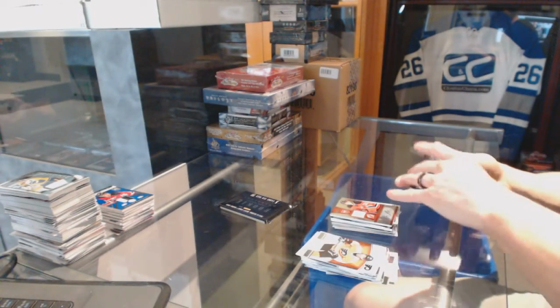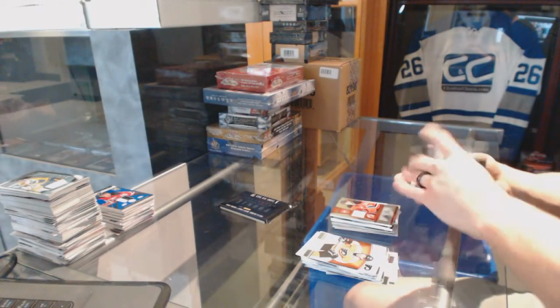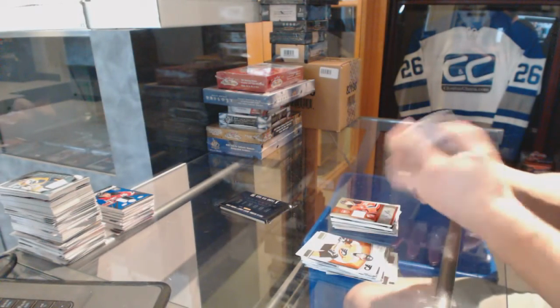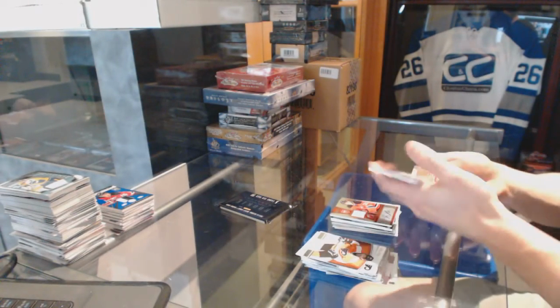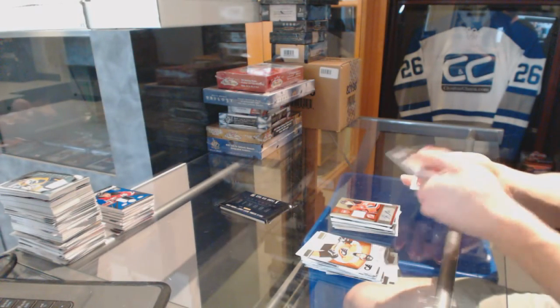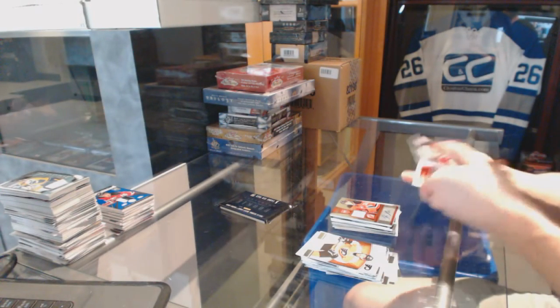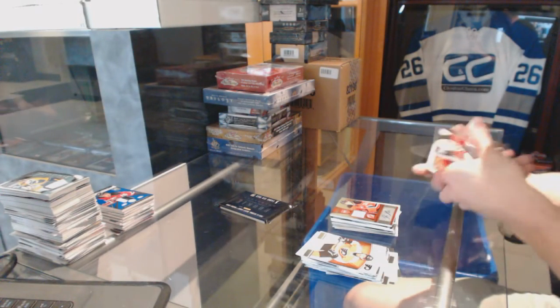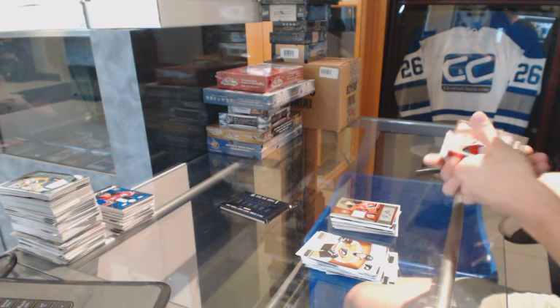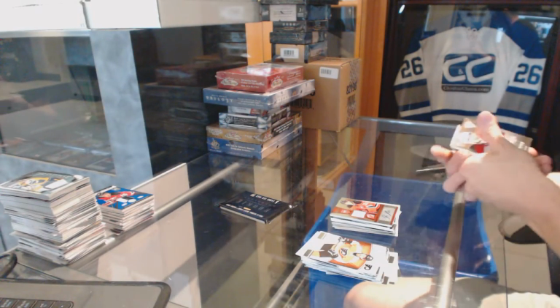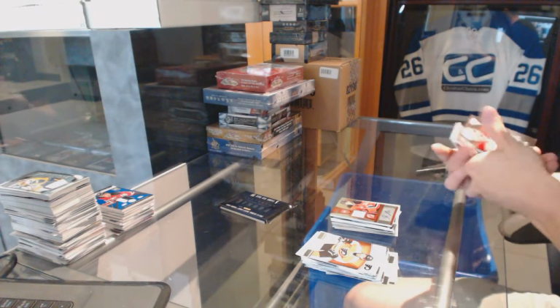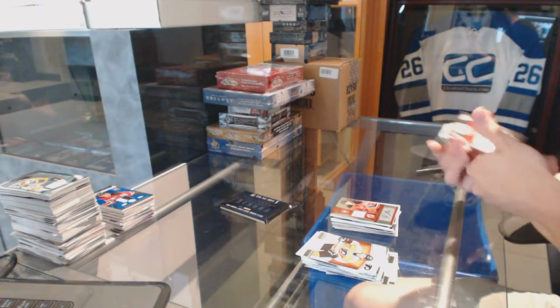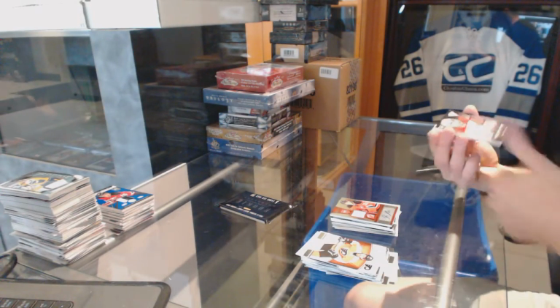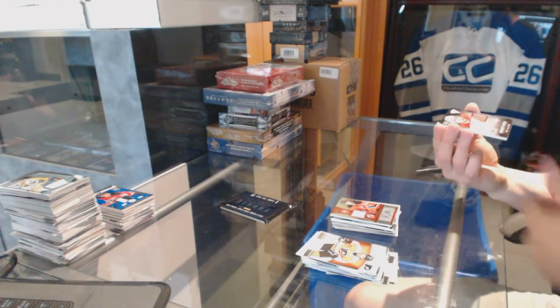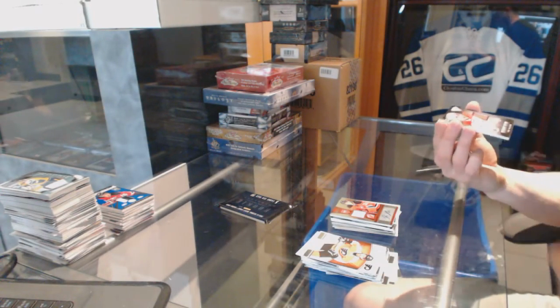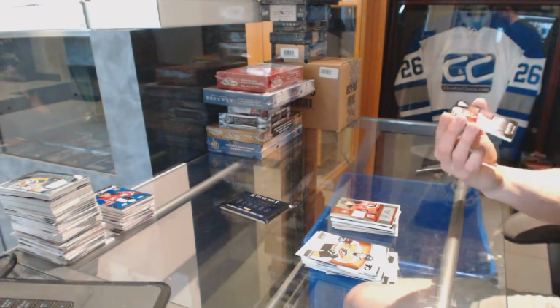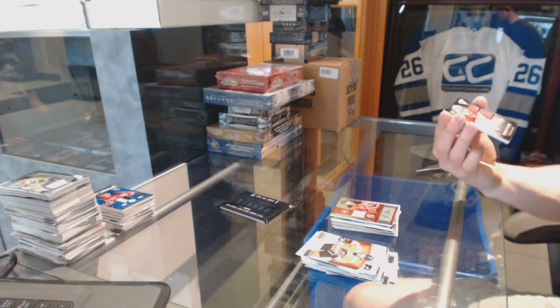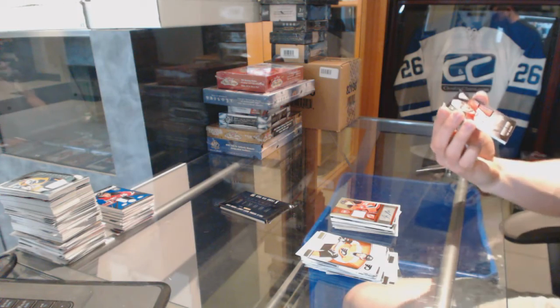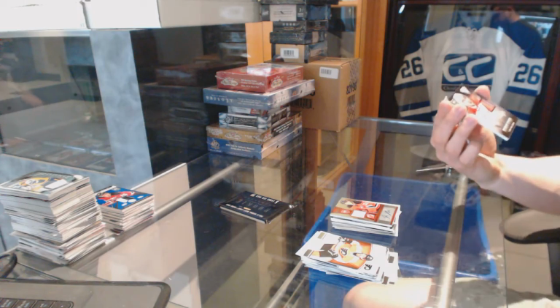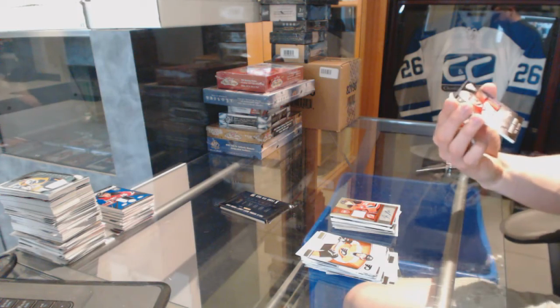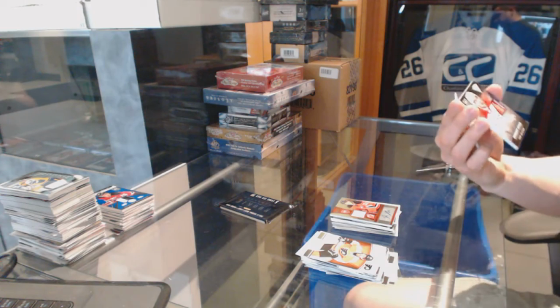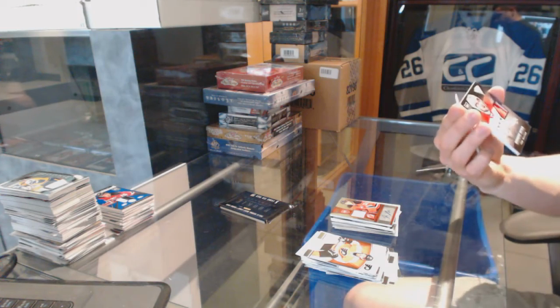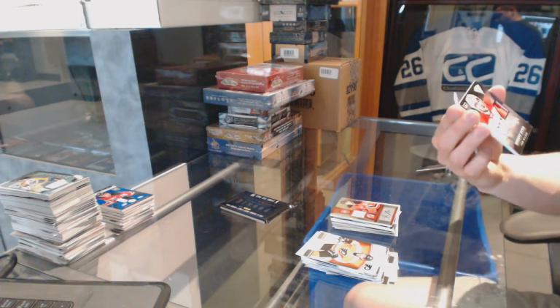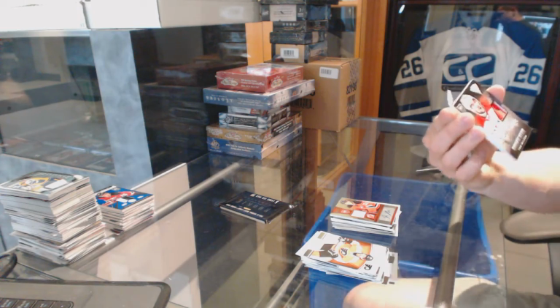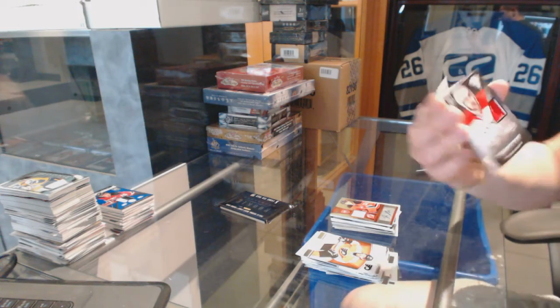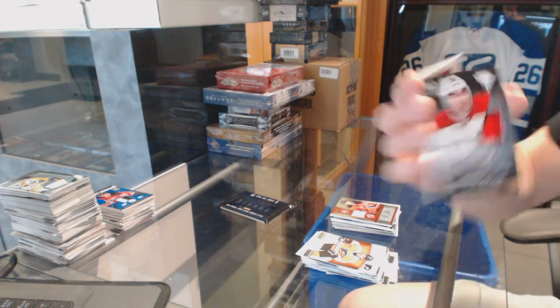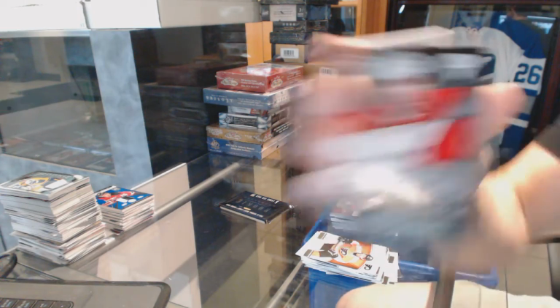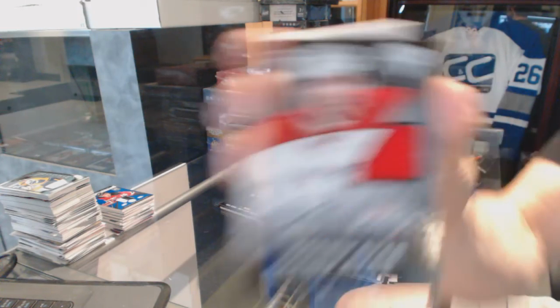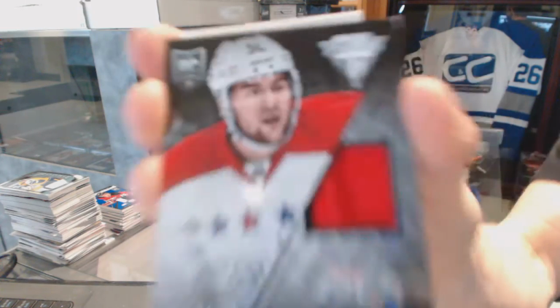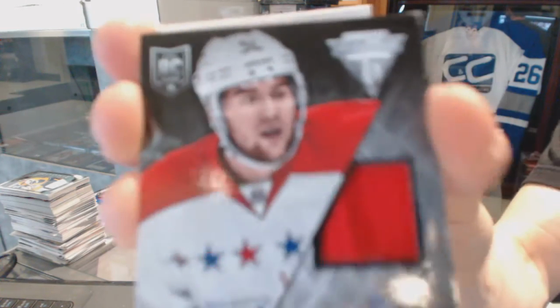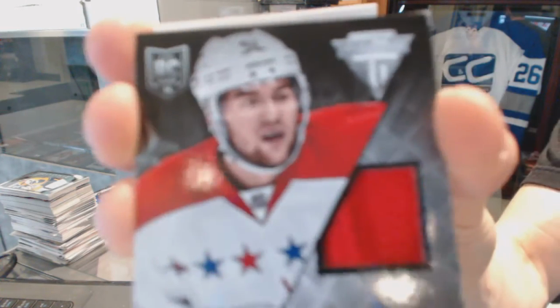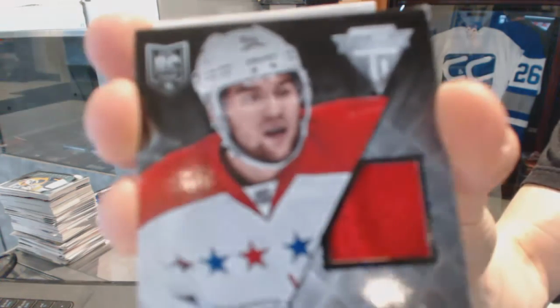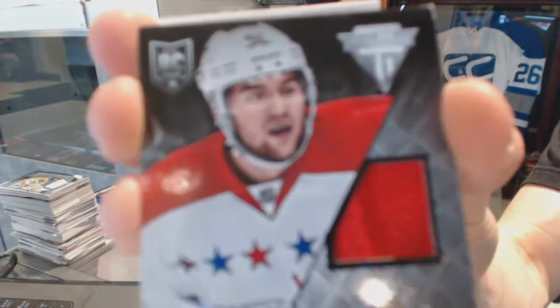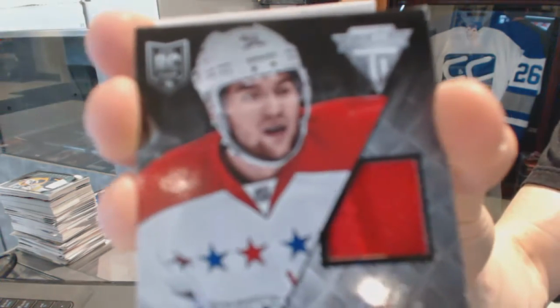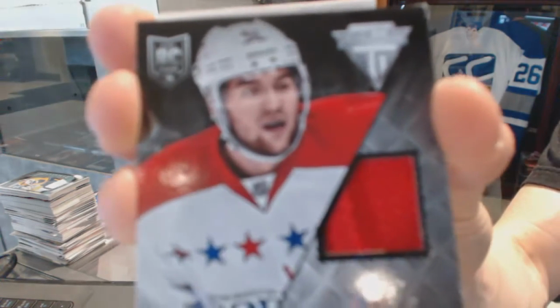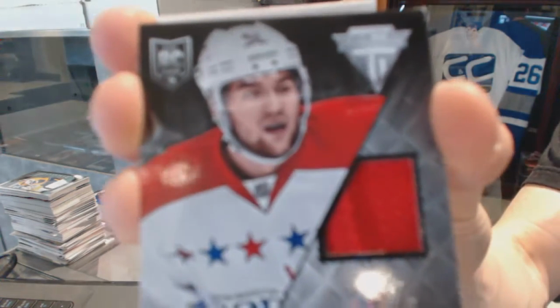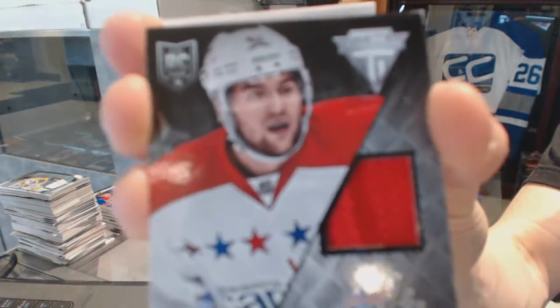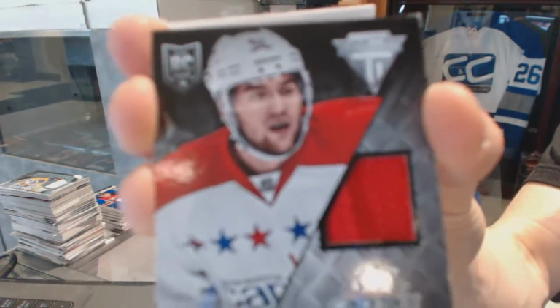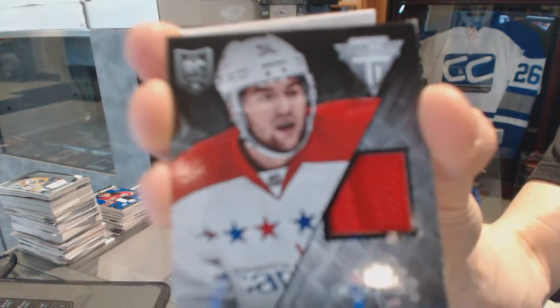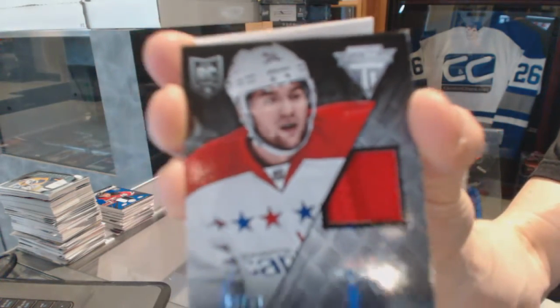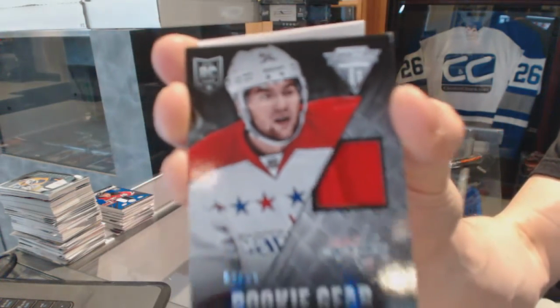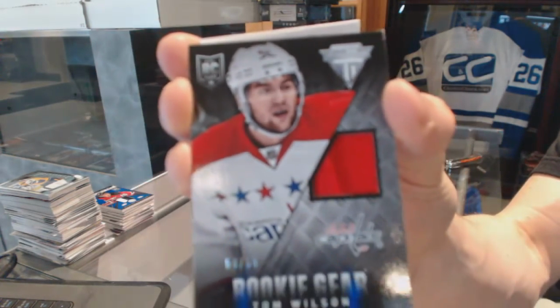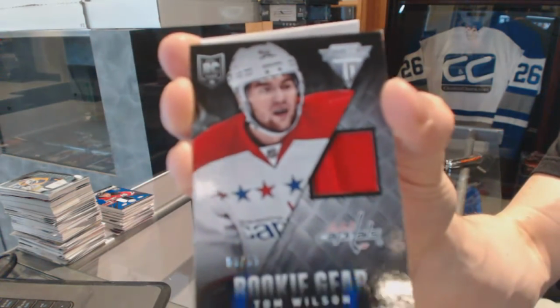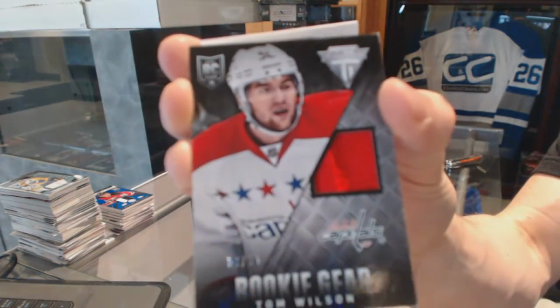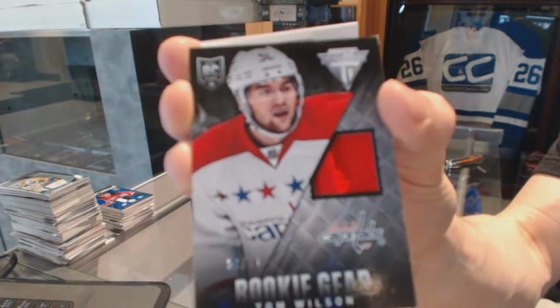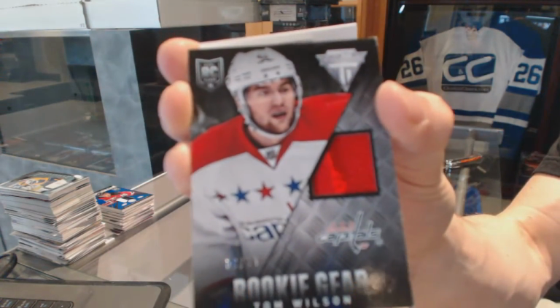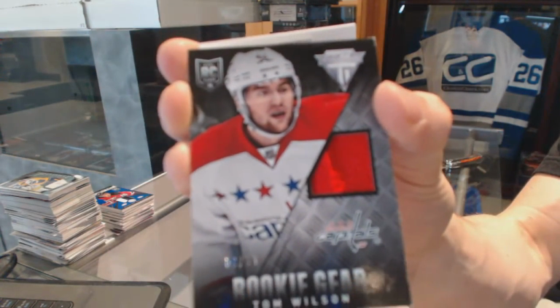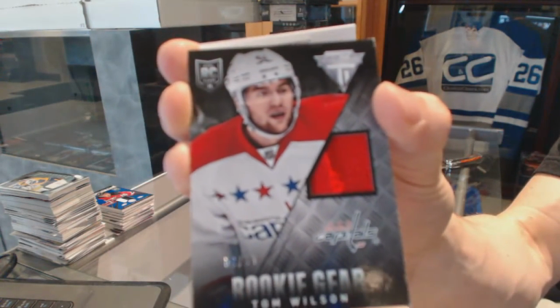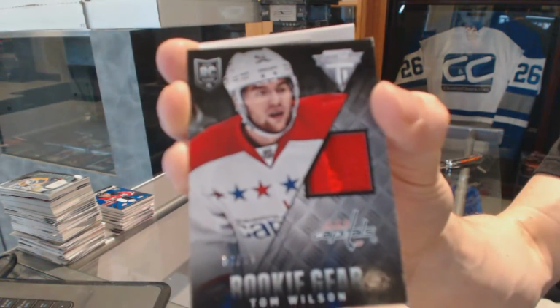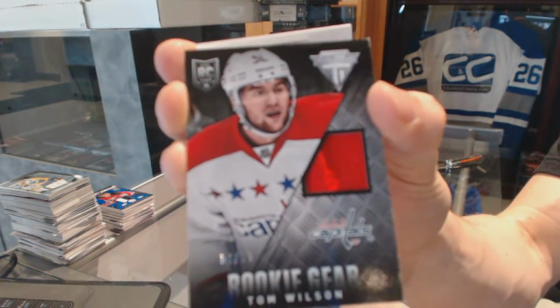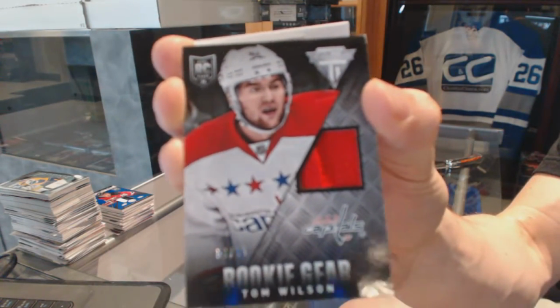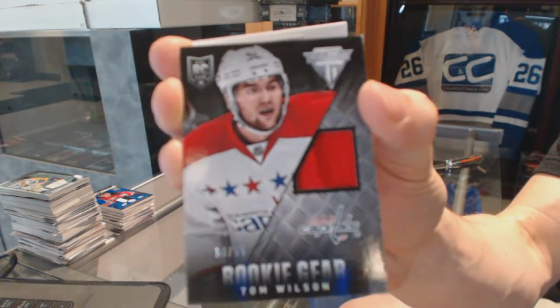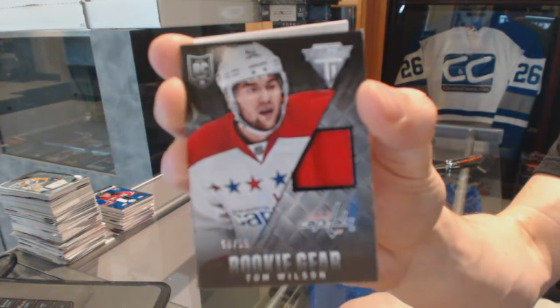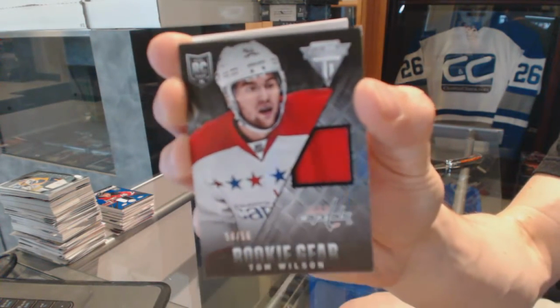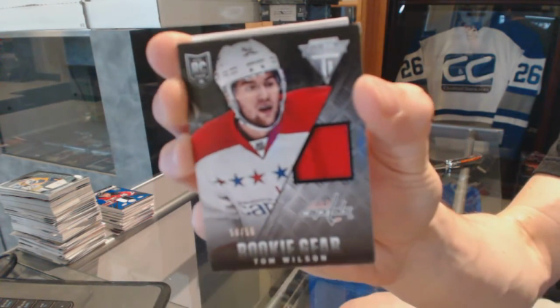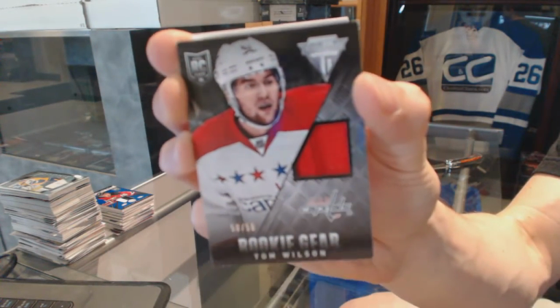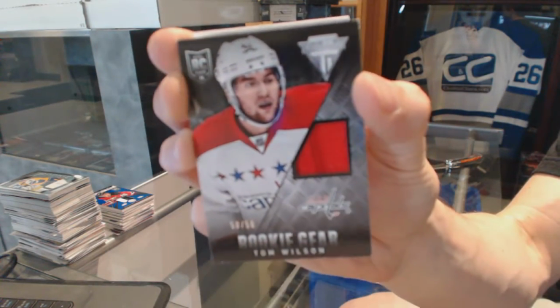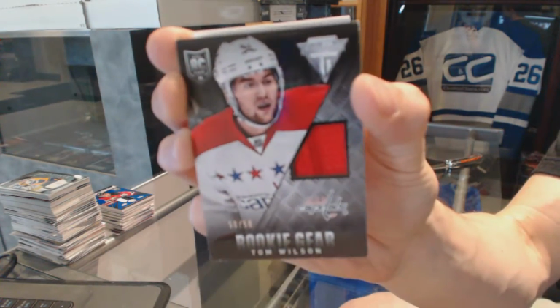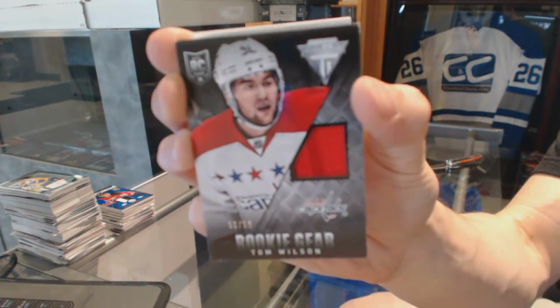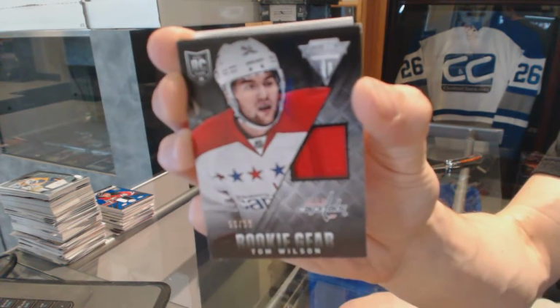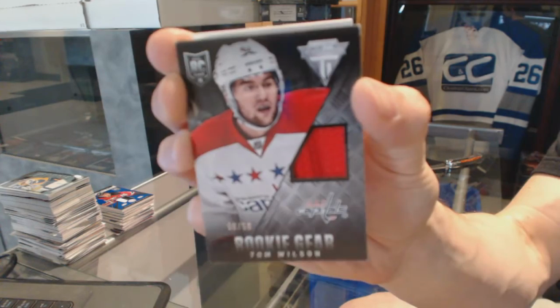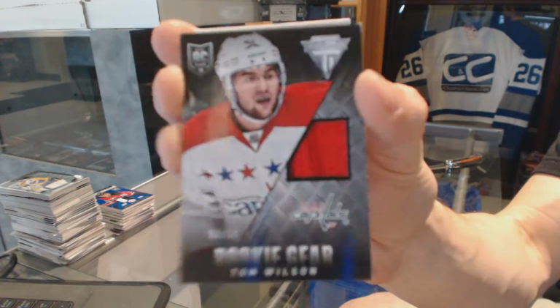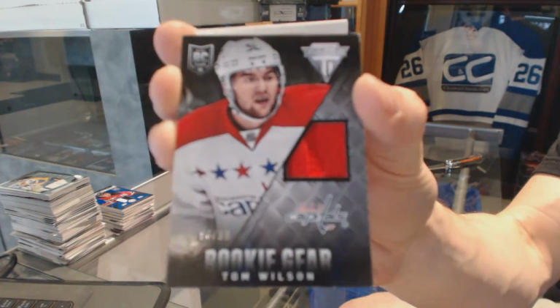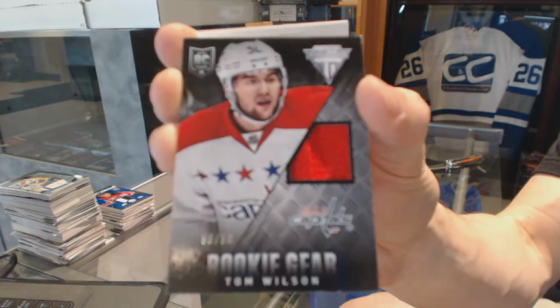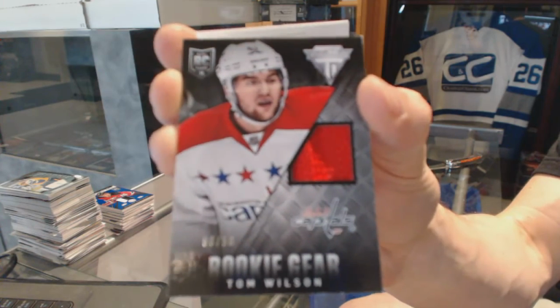We've got a rookie gear jersey prime, number 50 of 50 for the Washington Capitals, Tom Wilson.